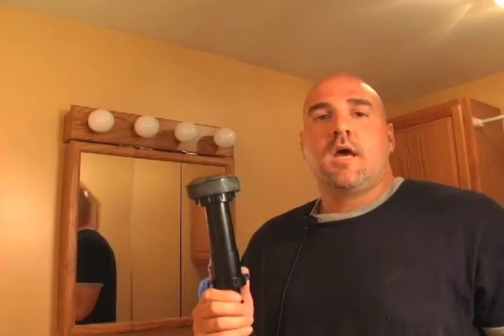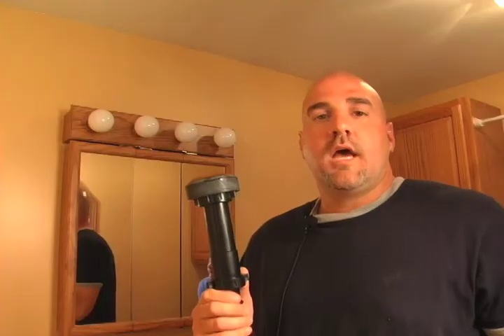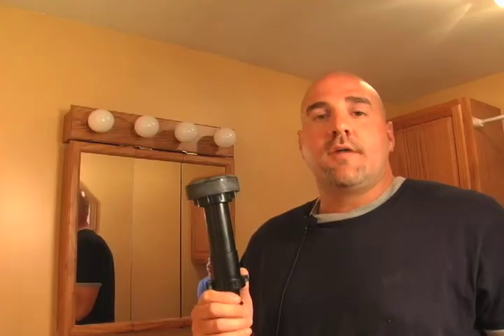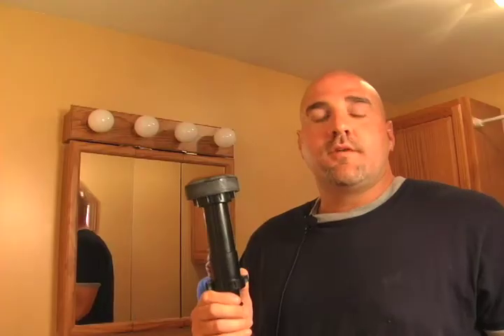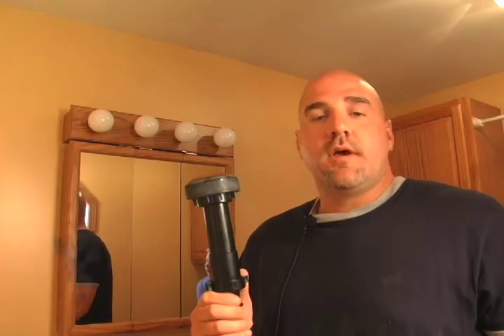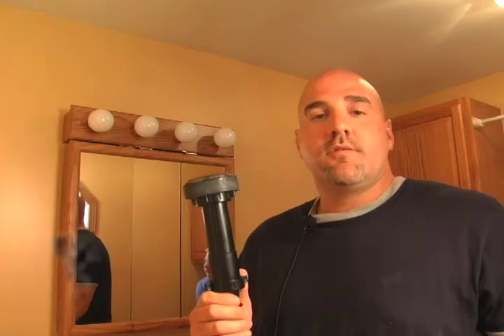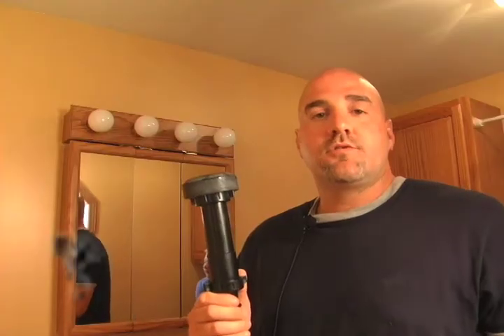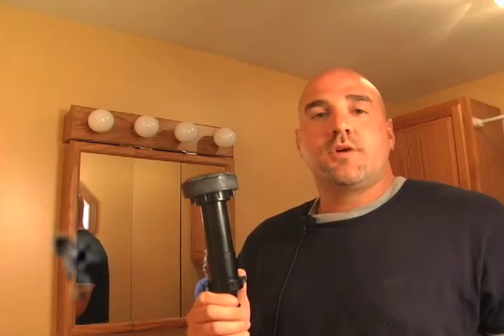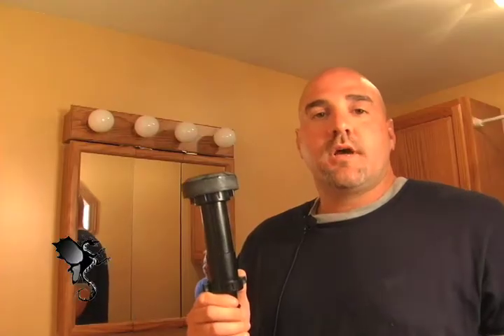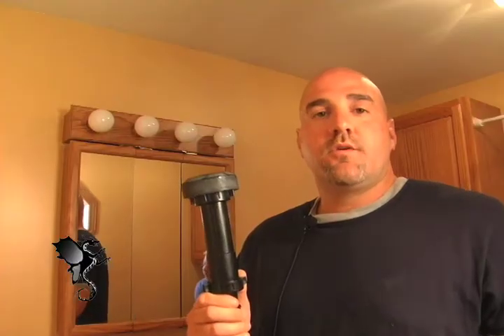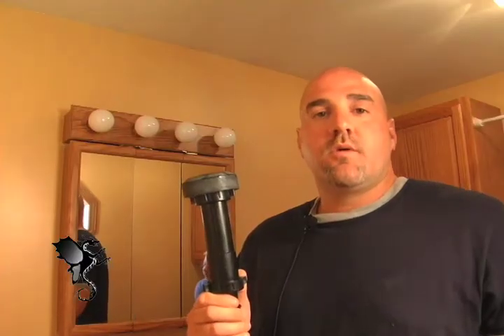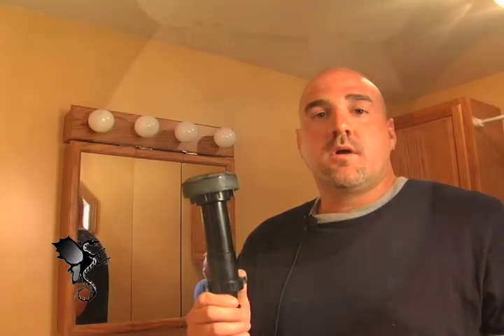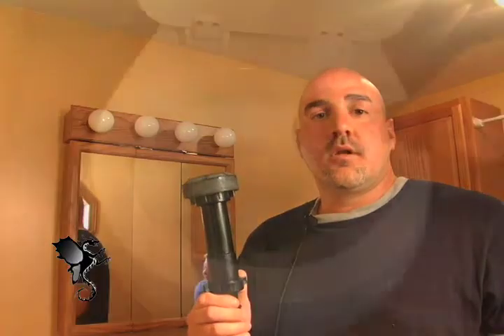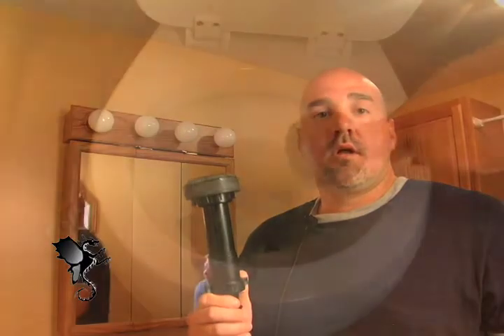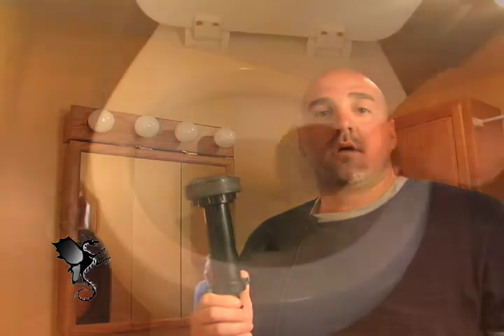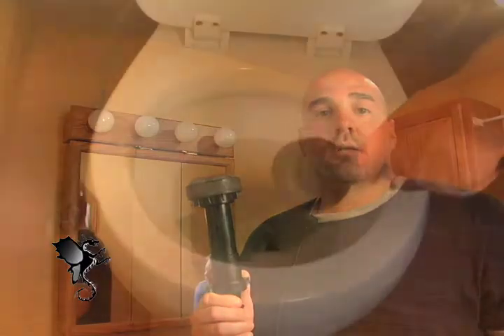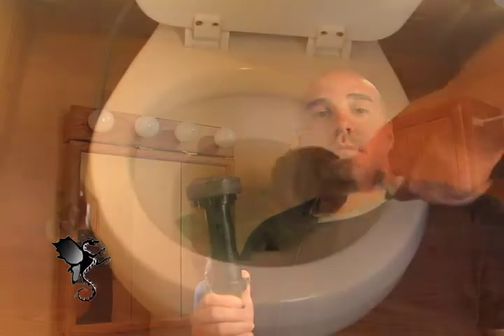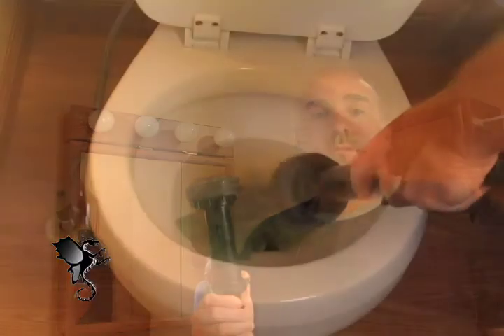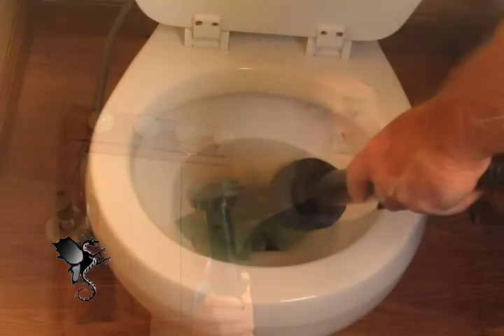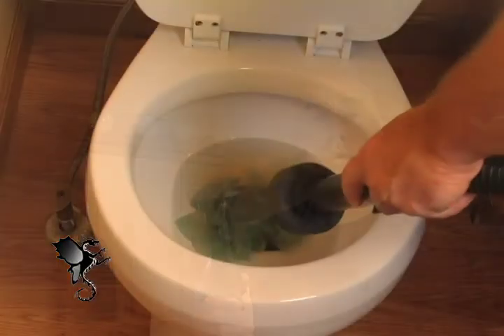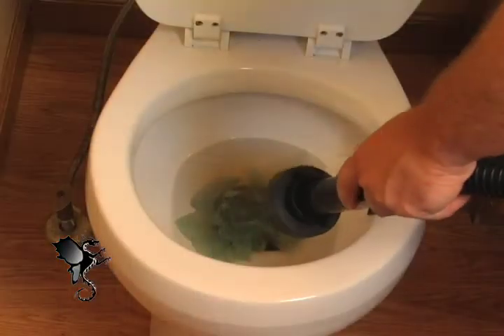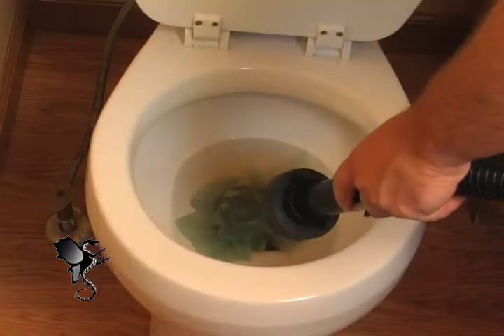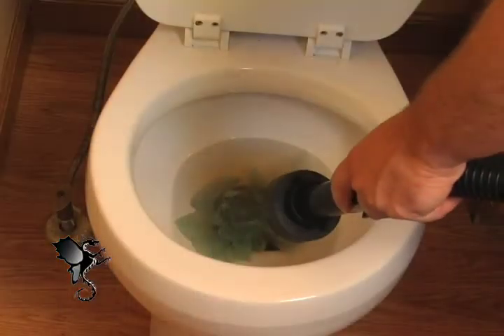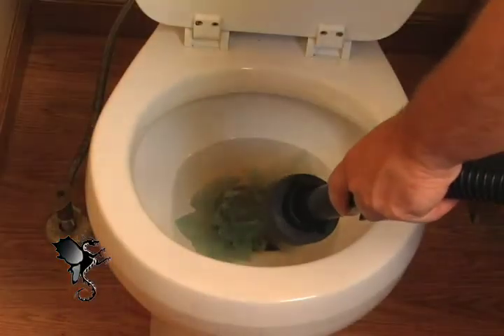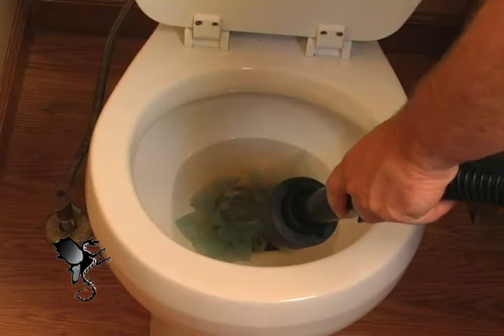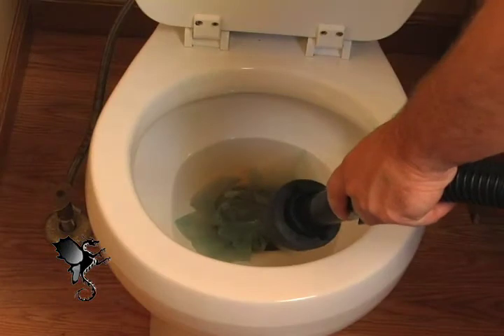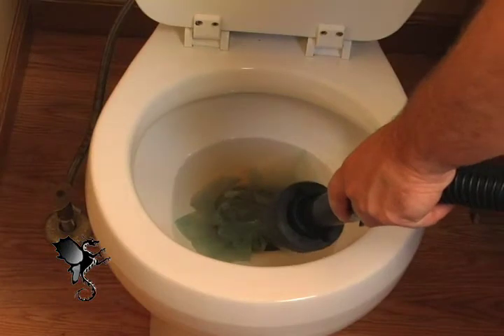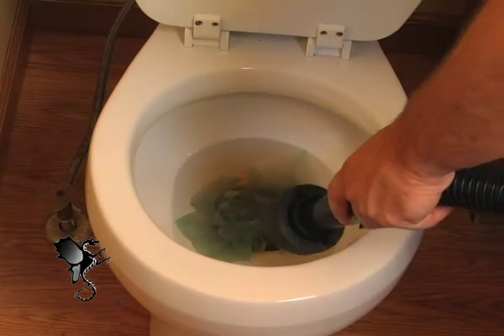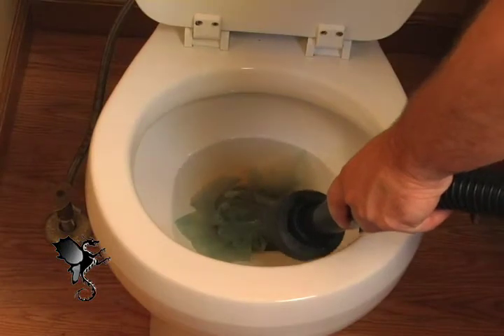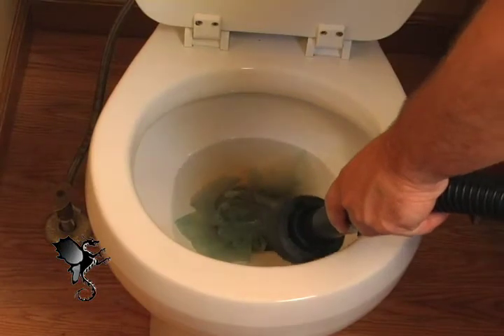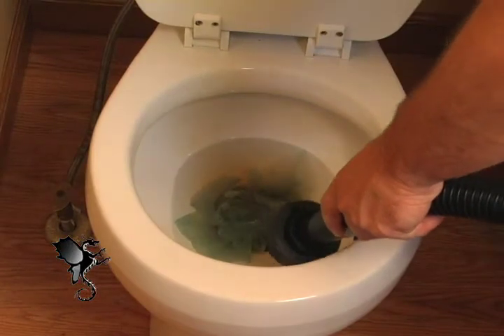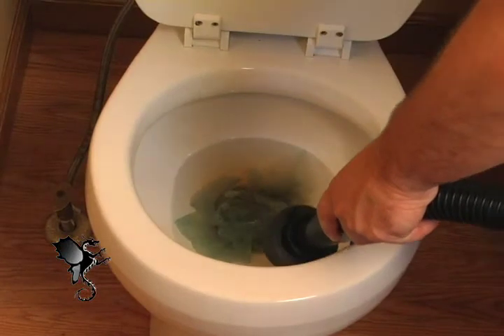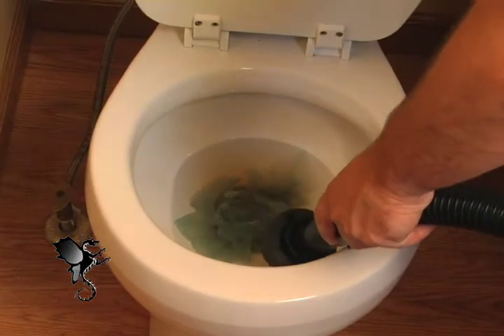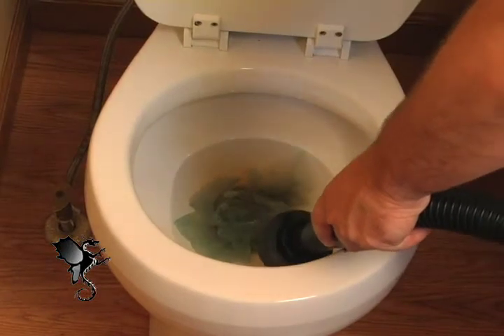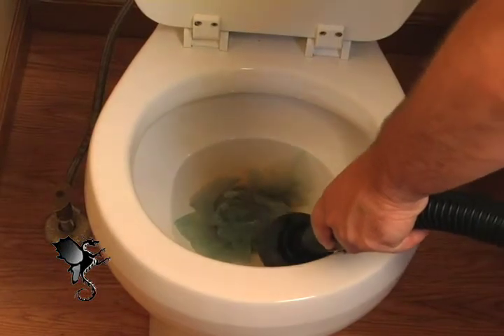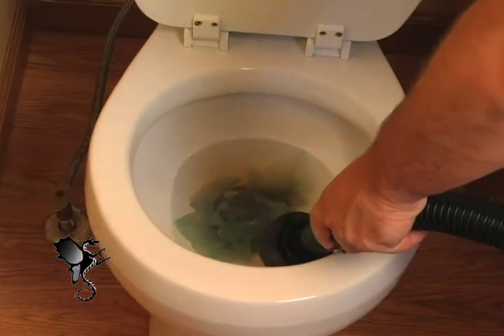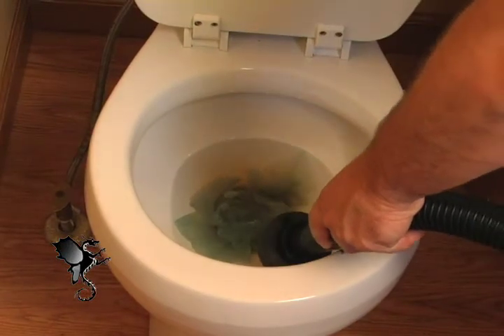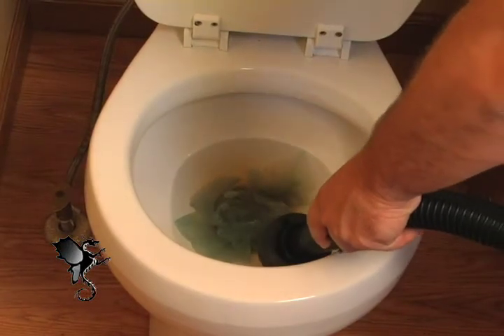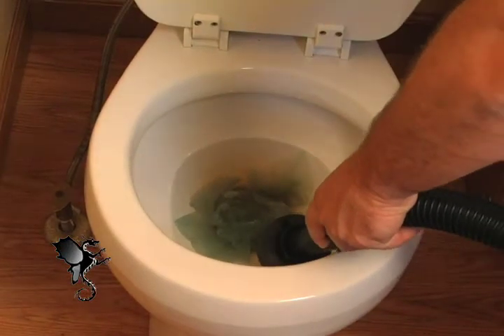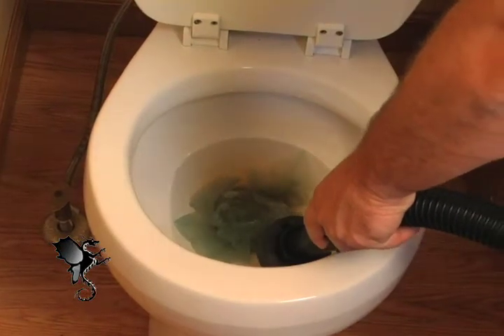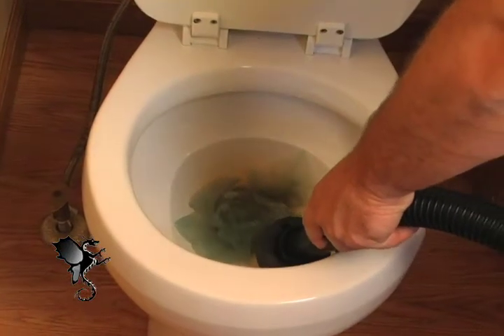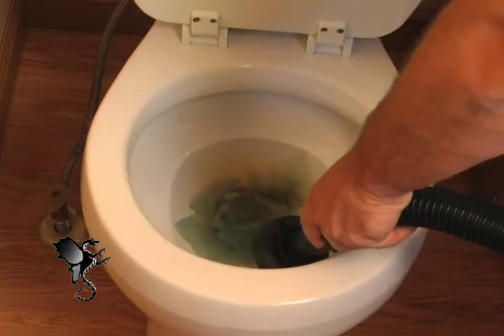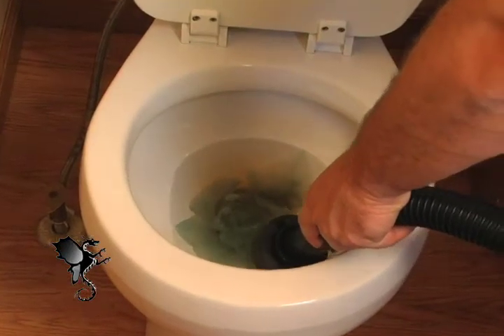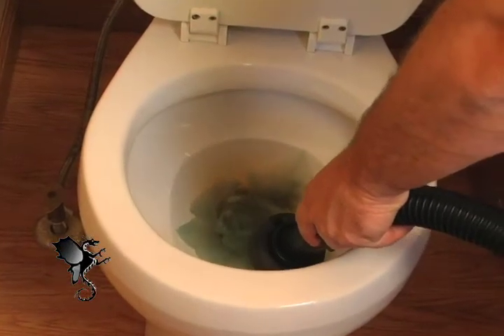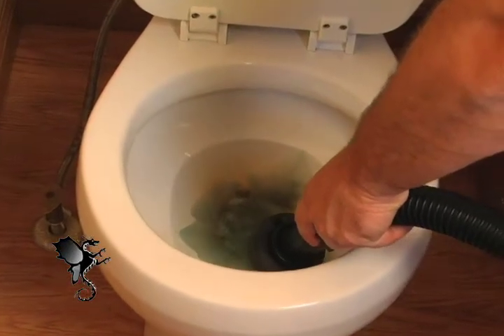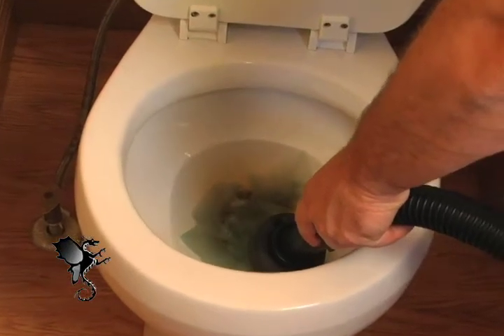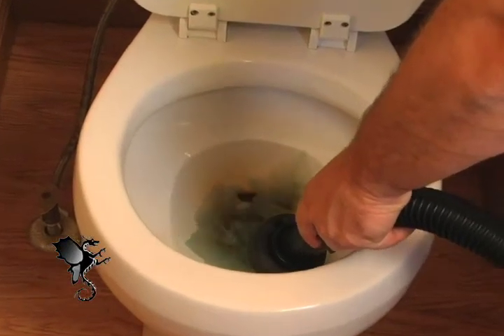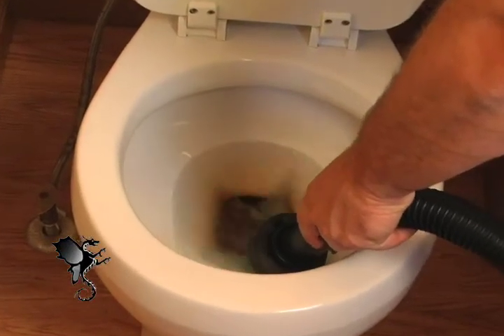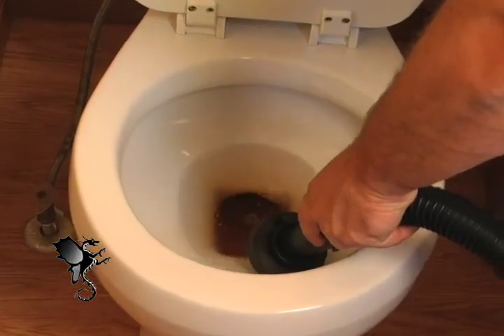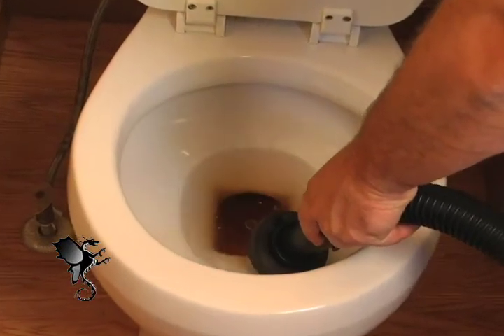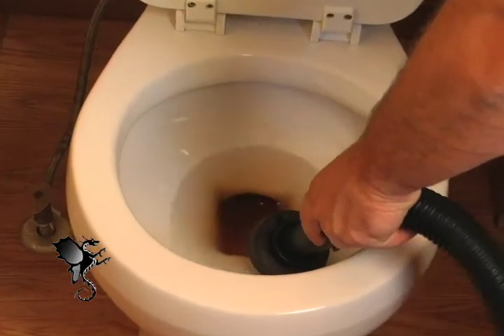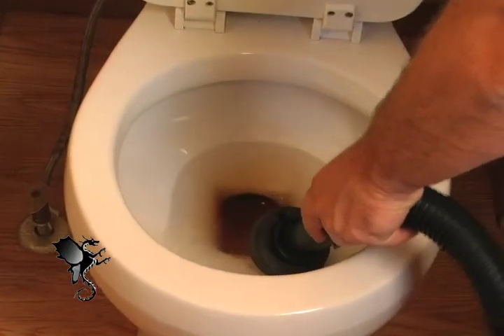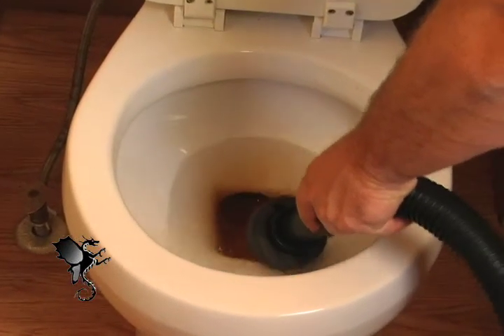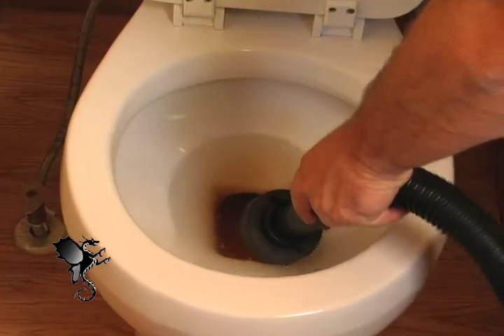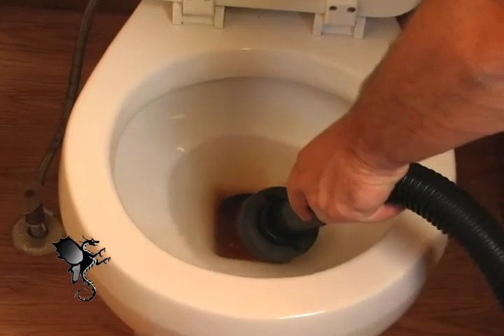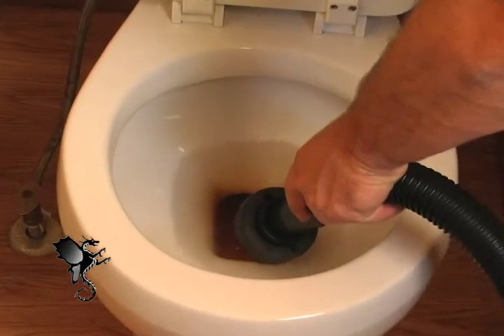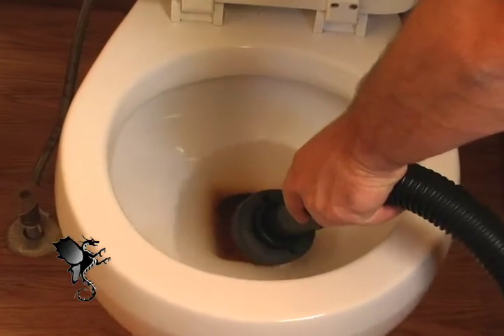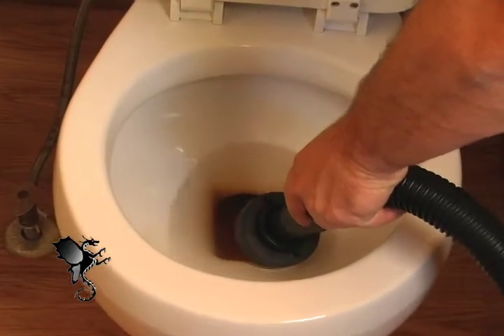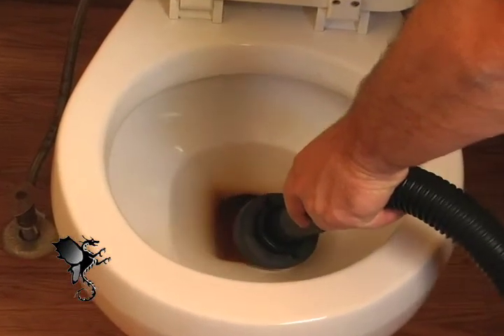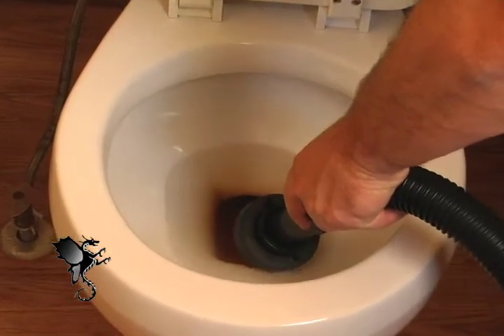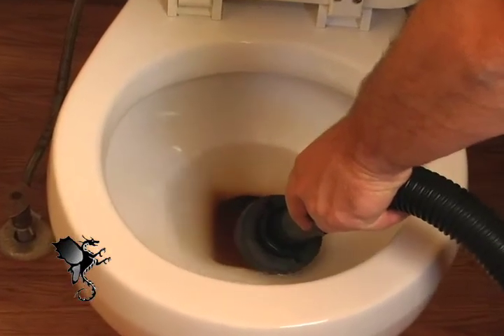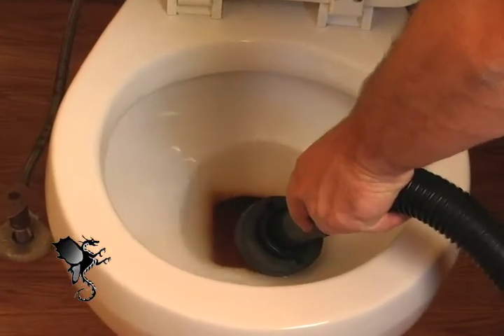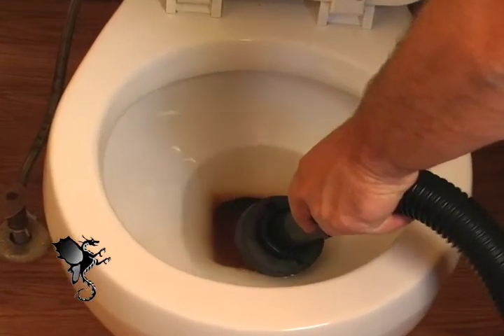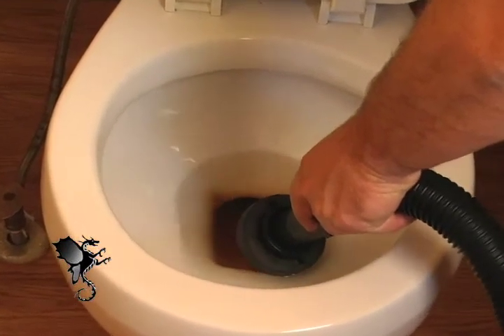Have you ever tried to unclog a toilet with a plunger or a snake? Unclog it instantly with no chemicals.